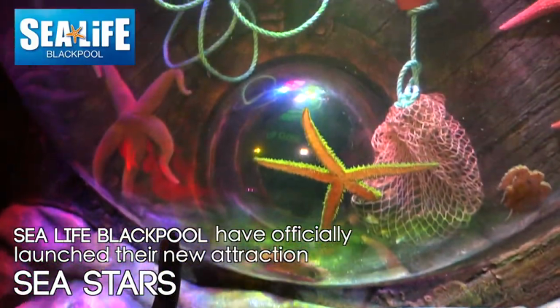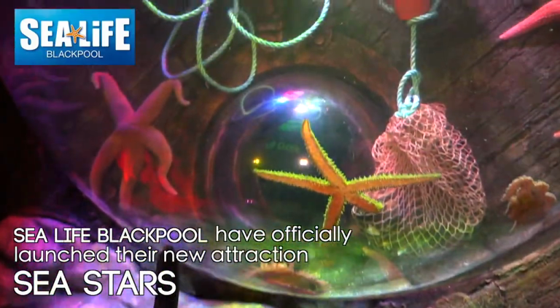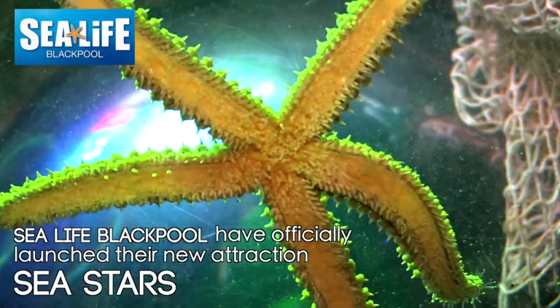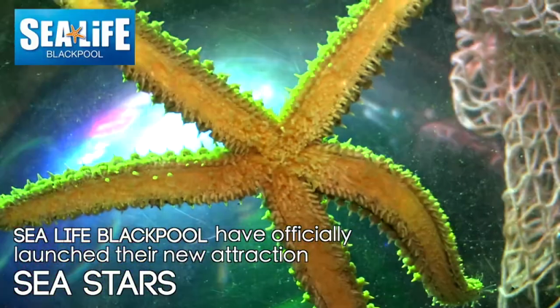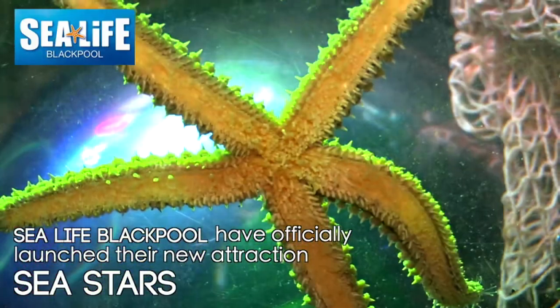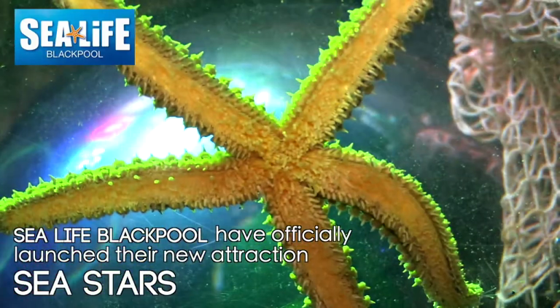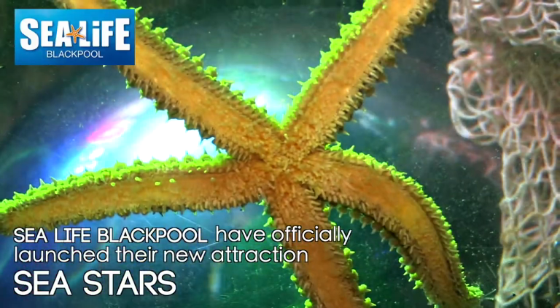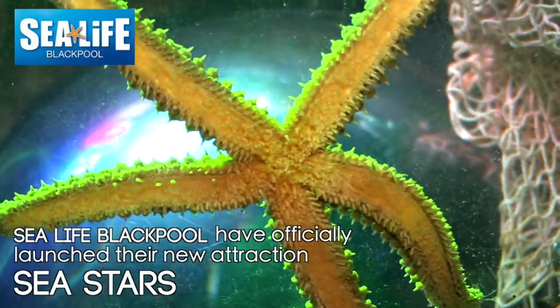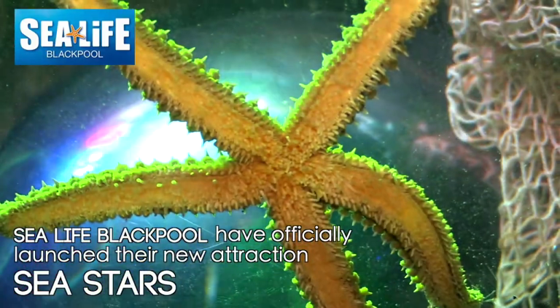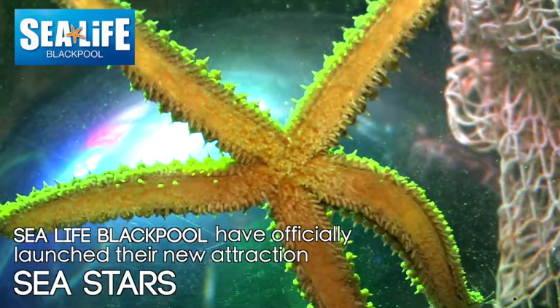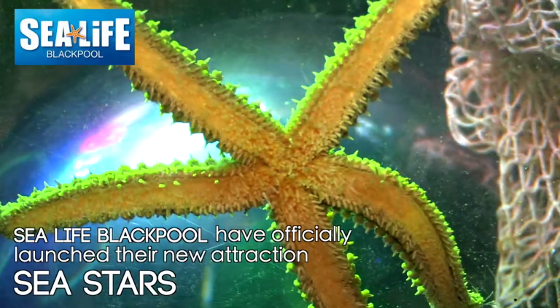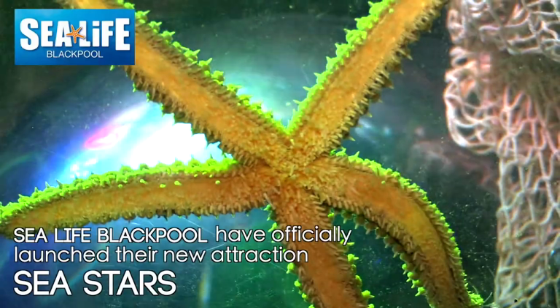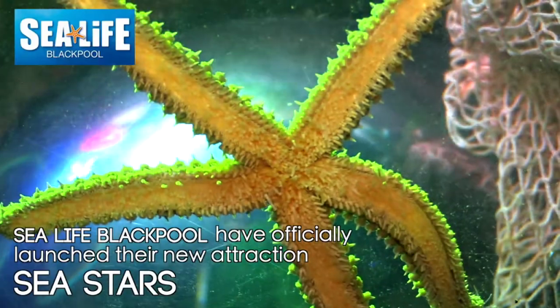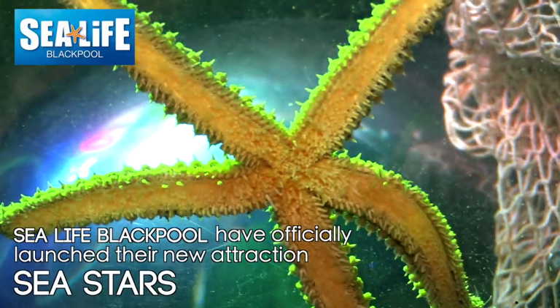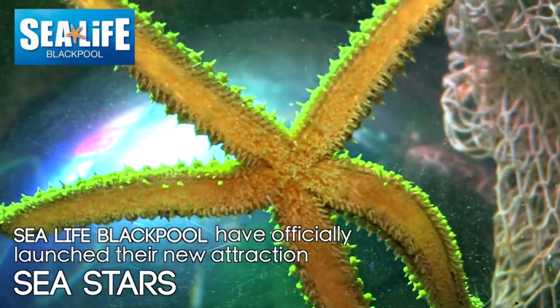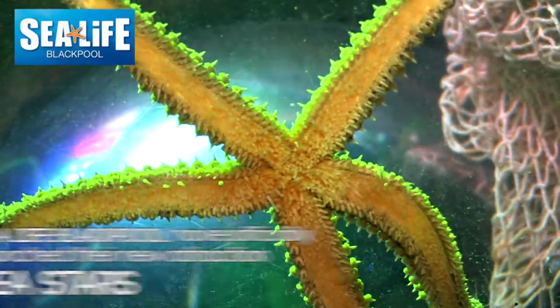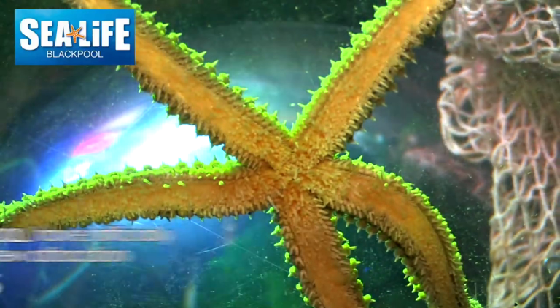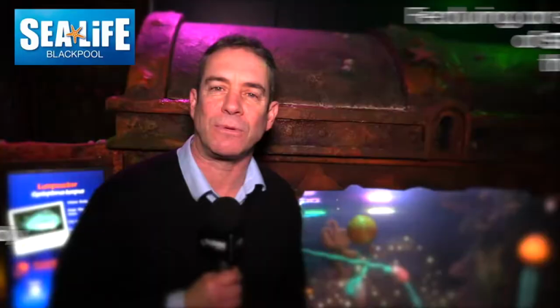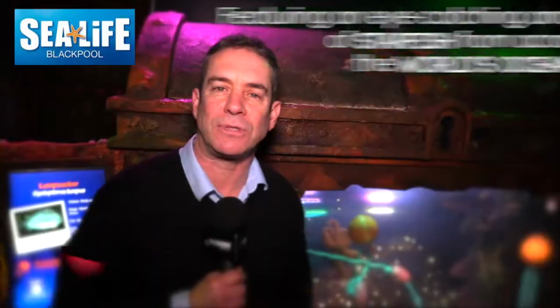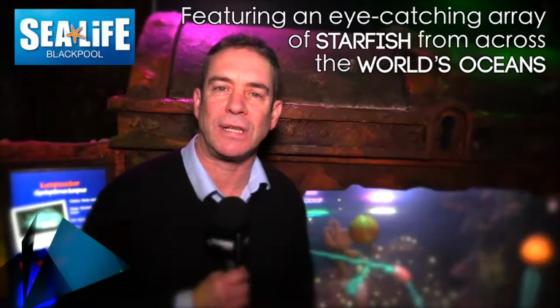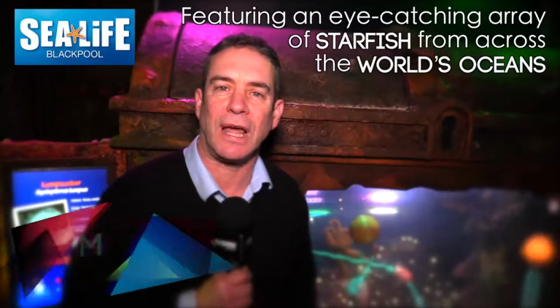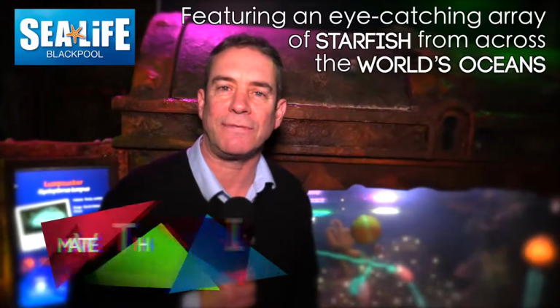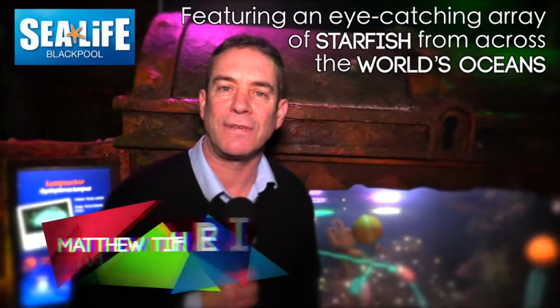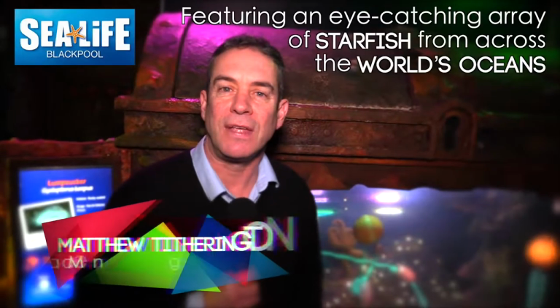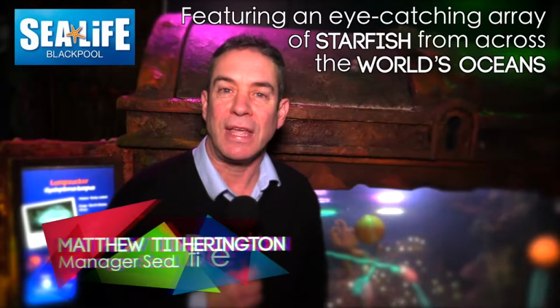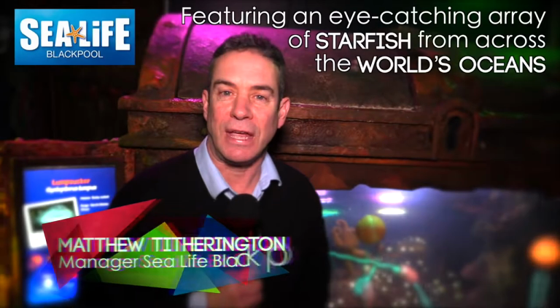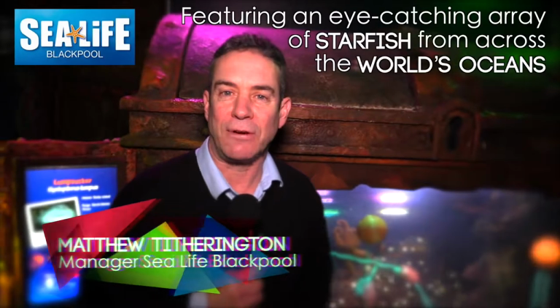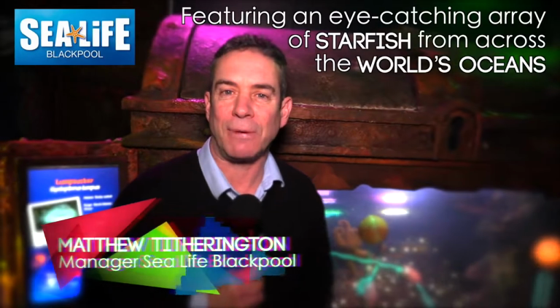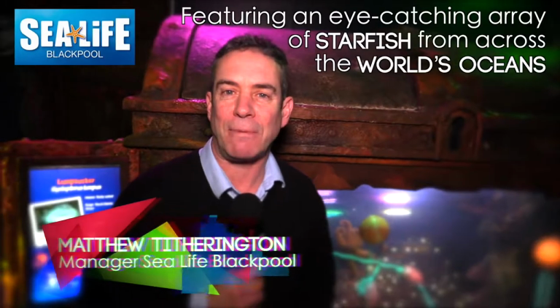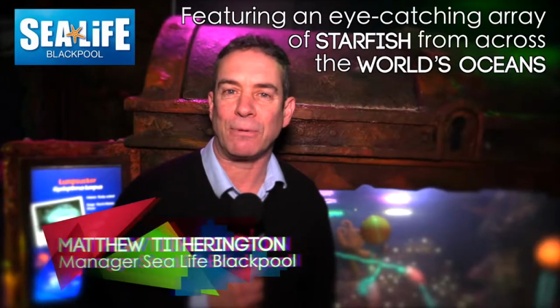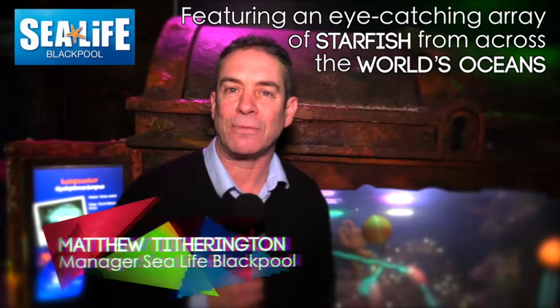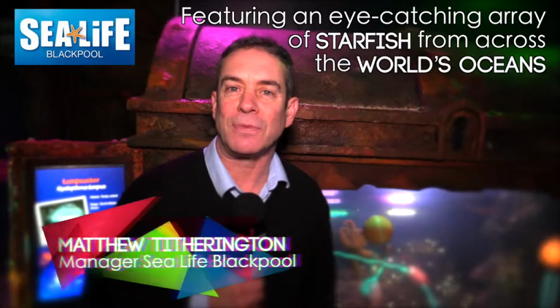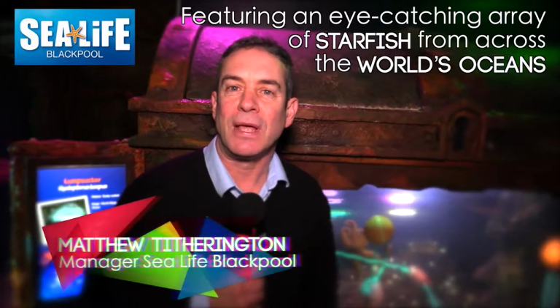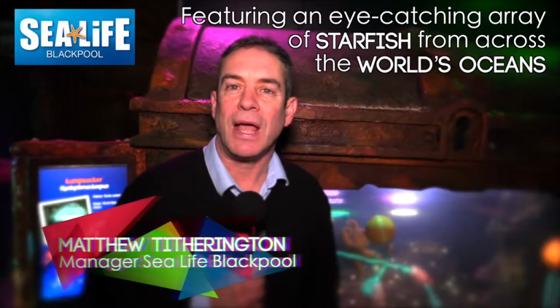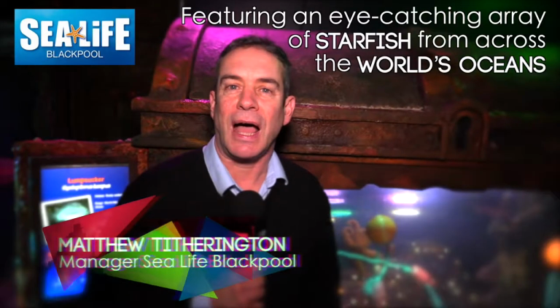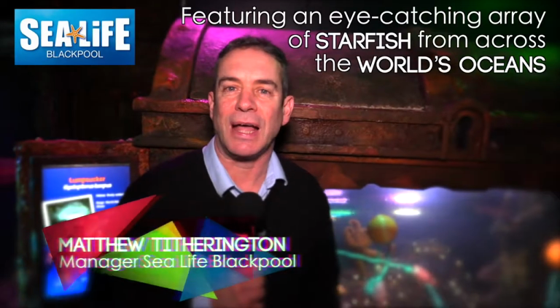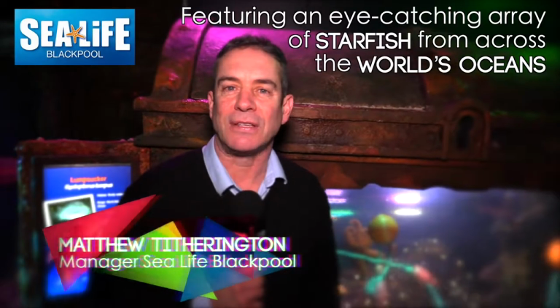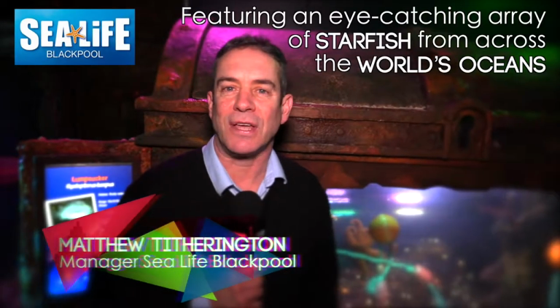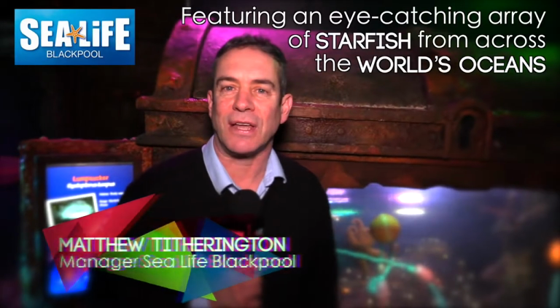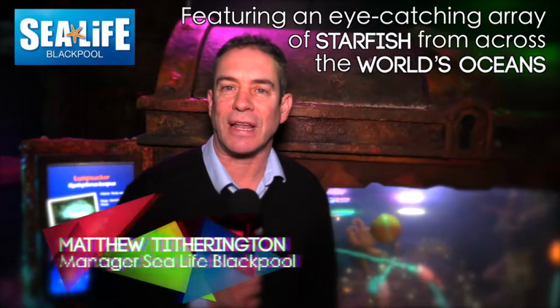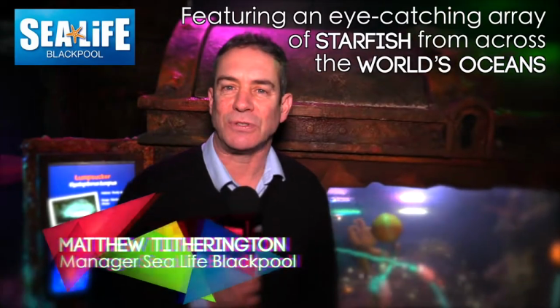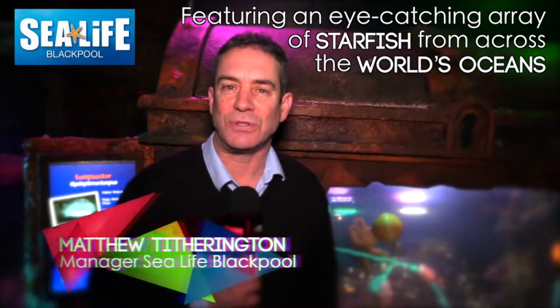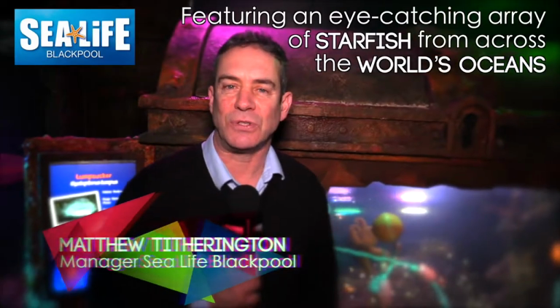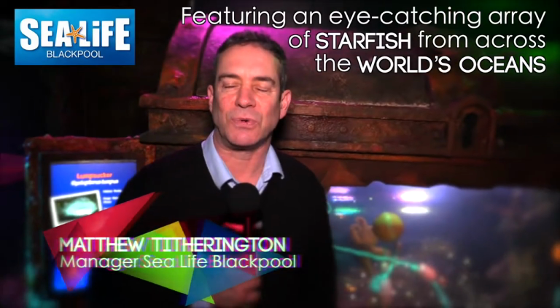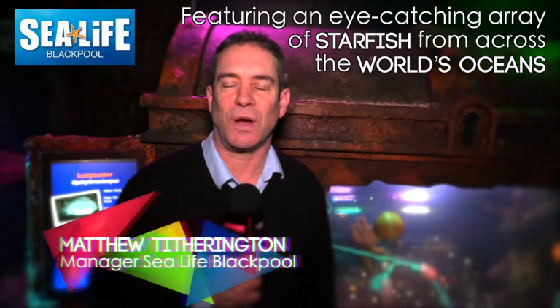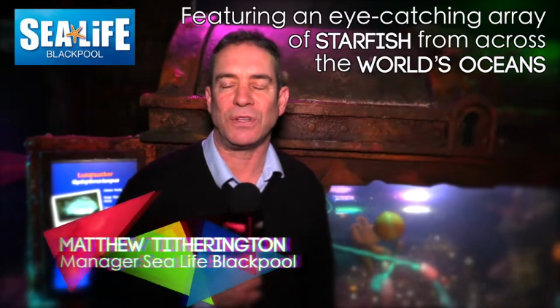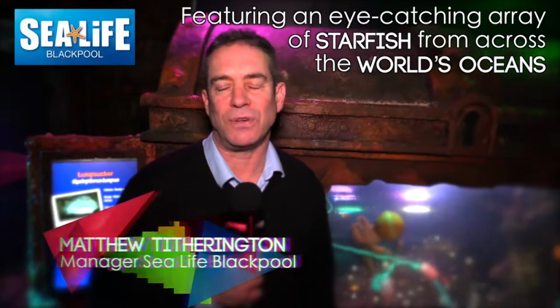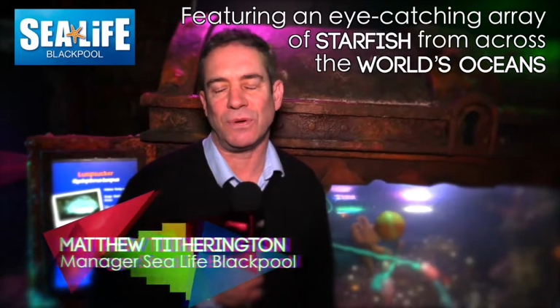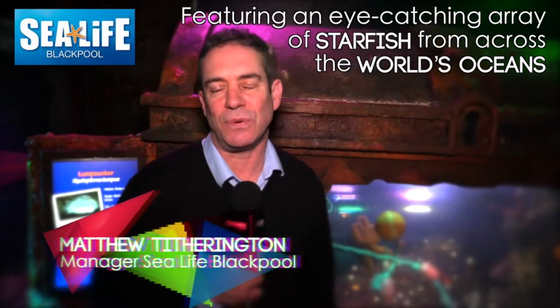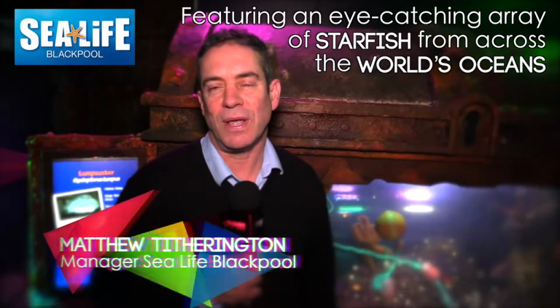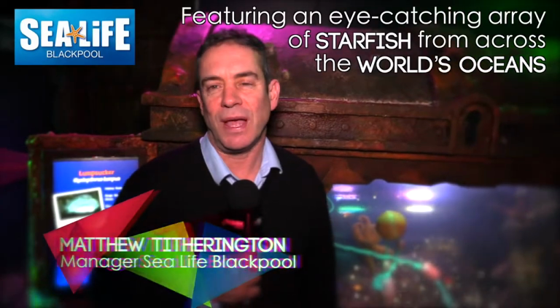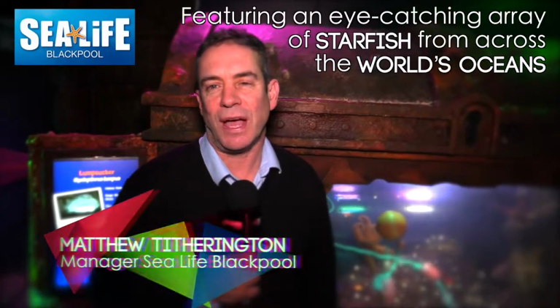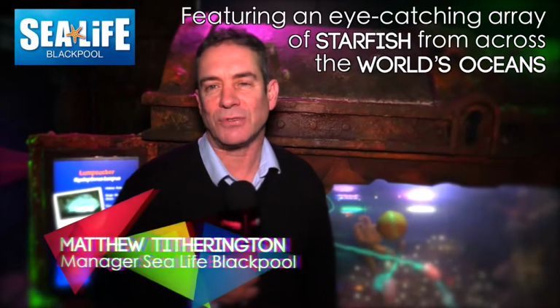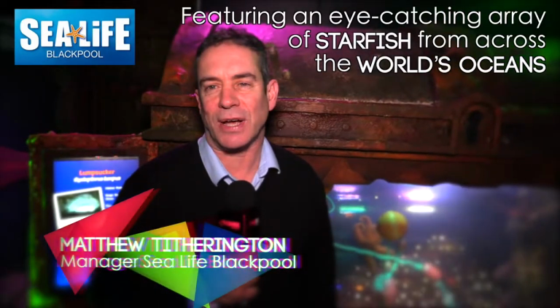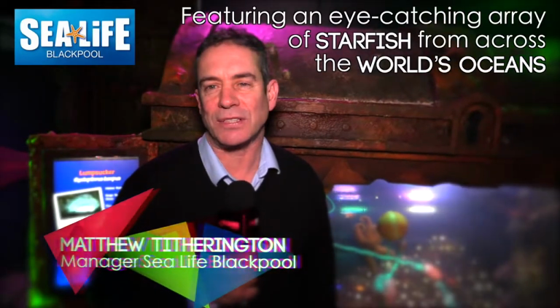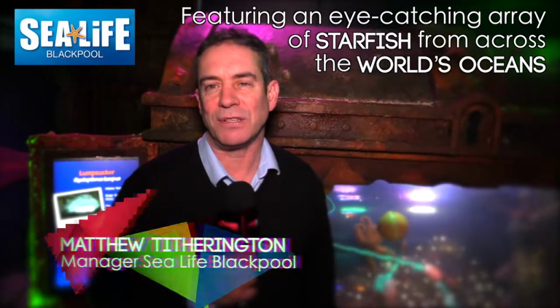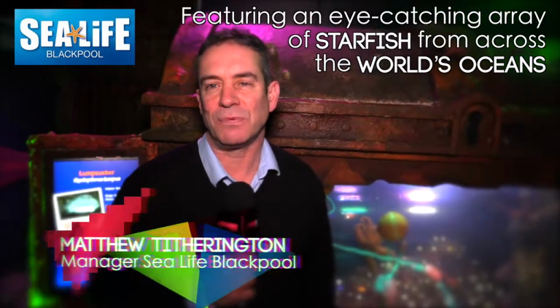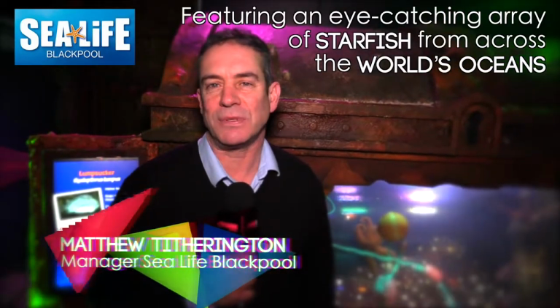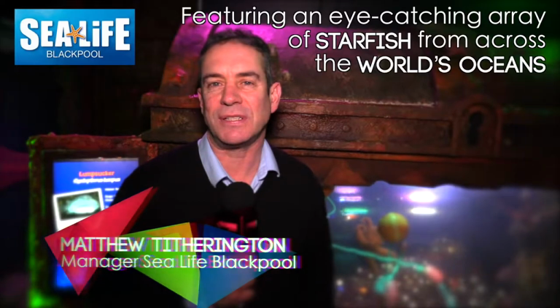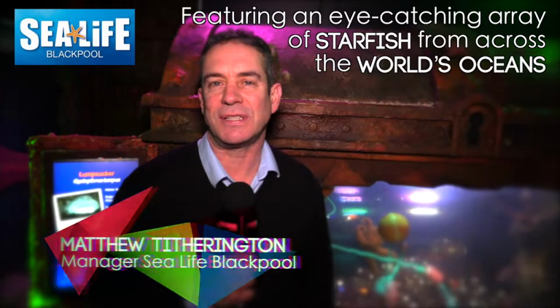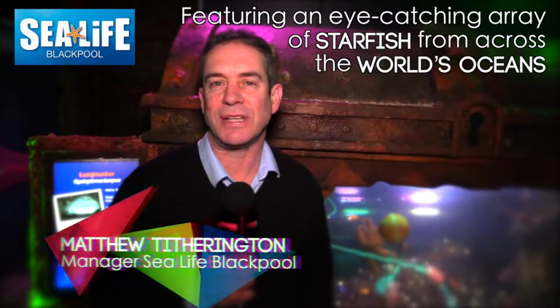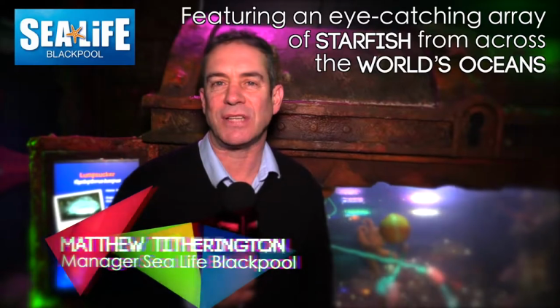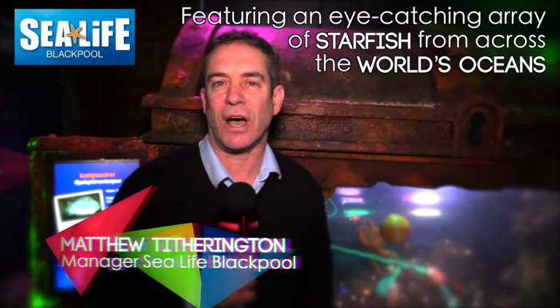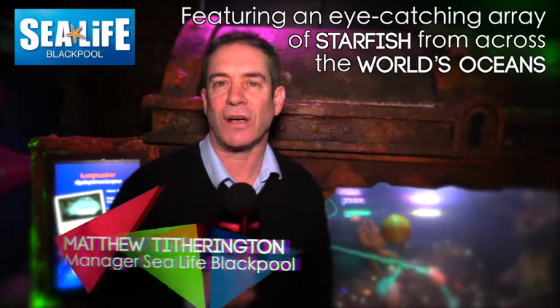Hello, I'm Matthew. I'm the manager of Blackpool Sea Life here in Blackpool and I'd like to introduce you to our new attraction, which is Sea Stars.